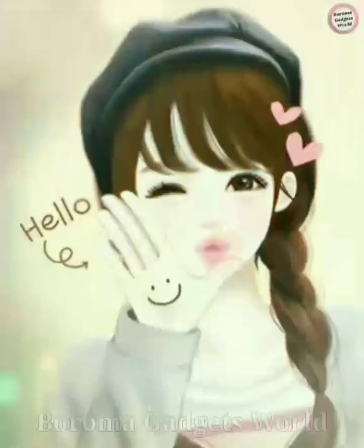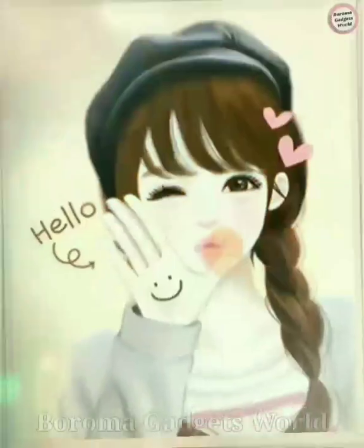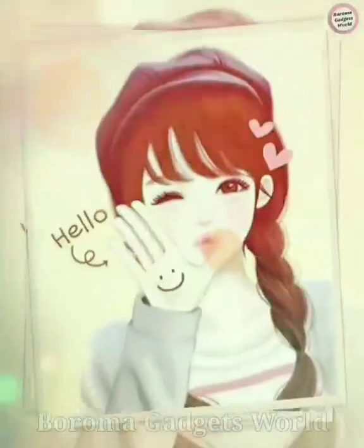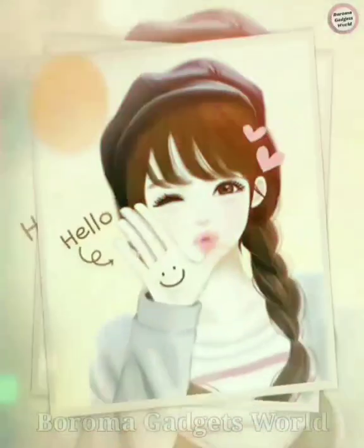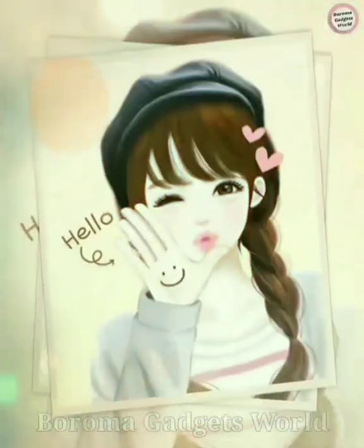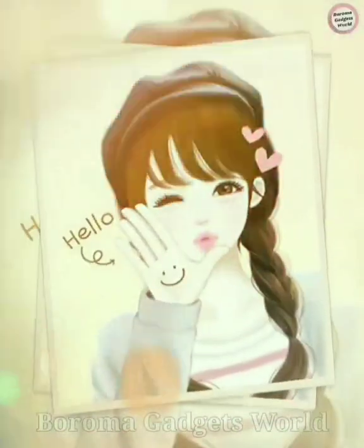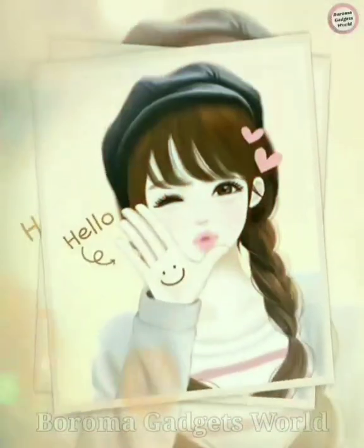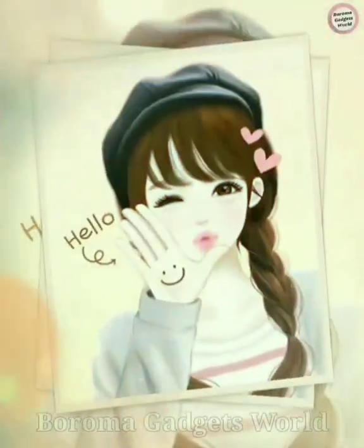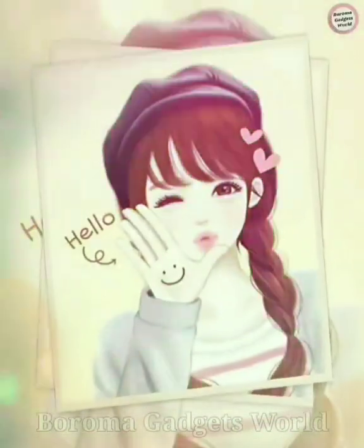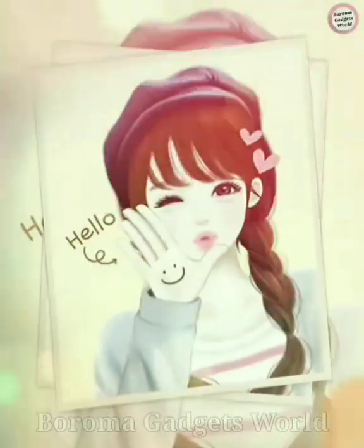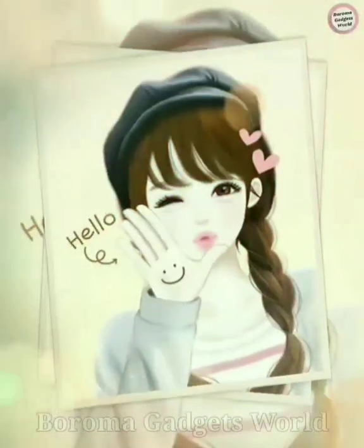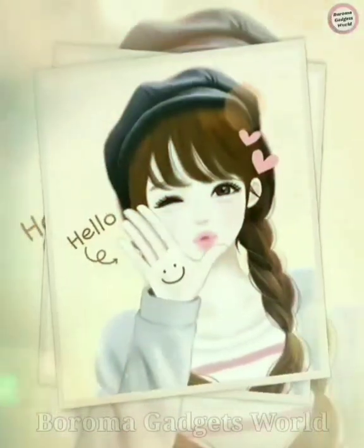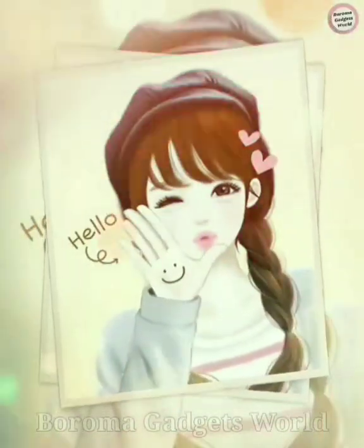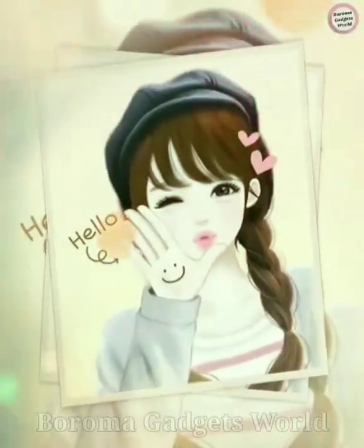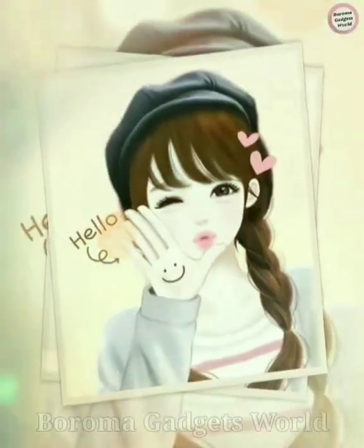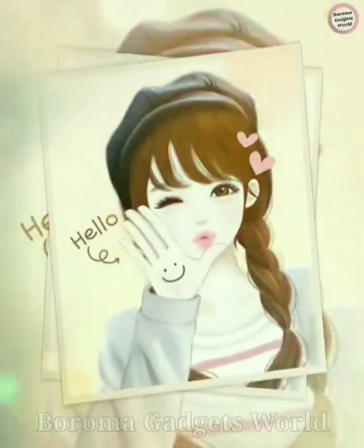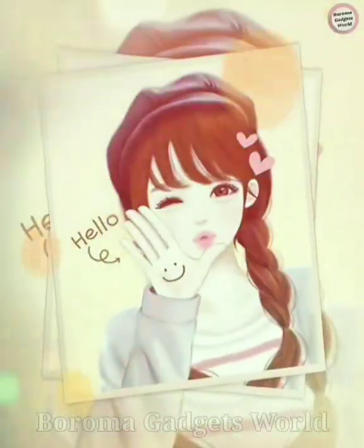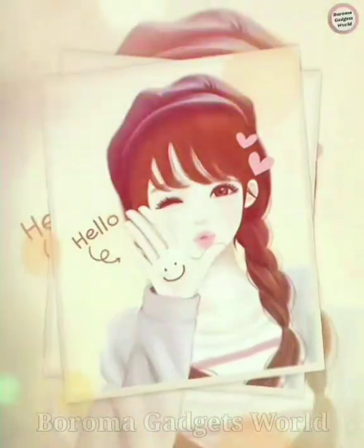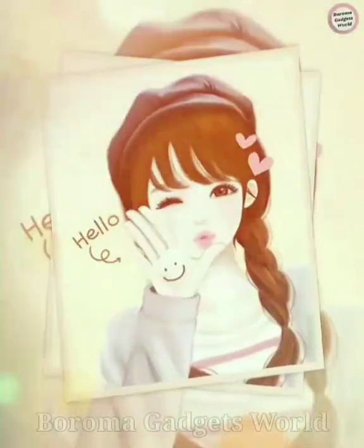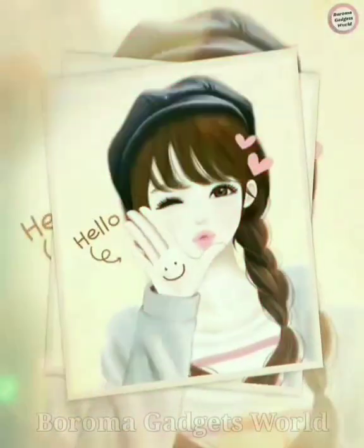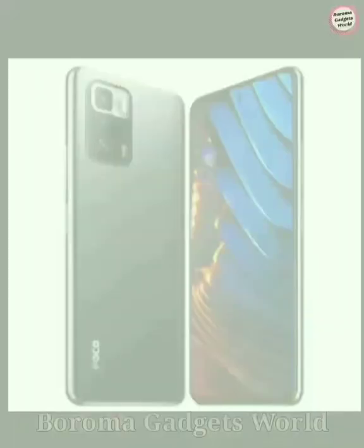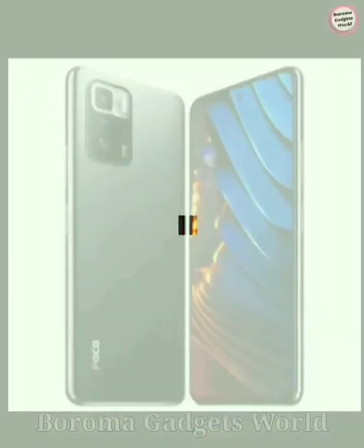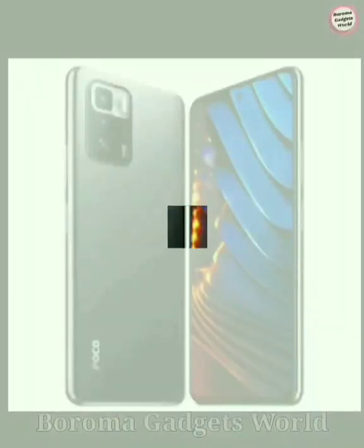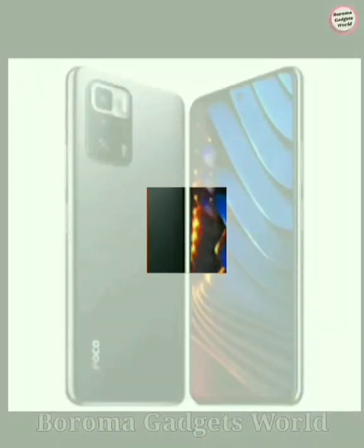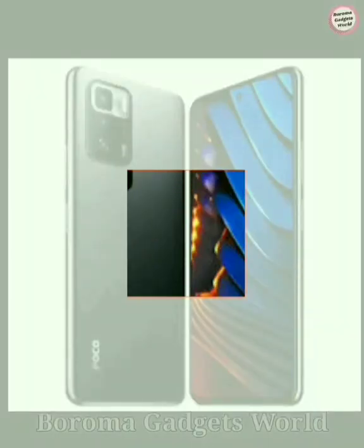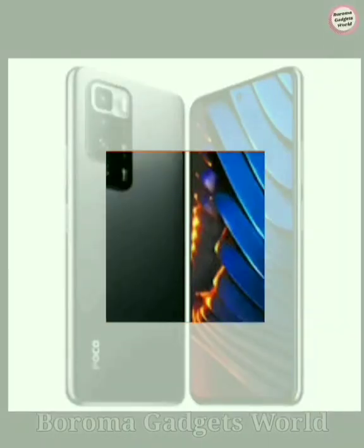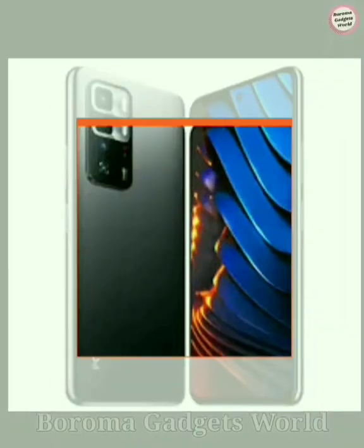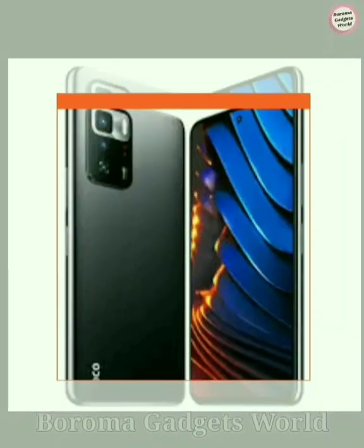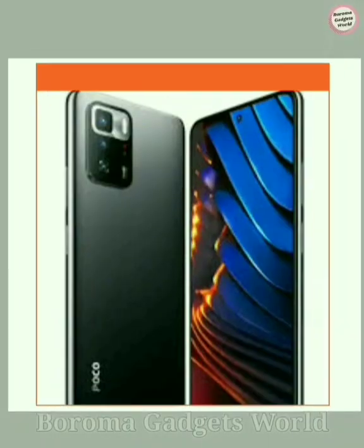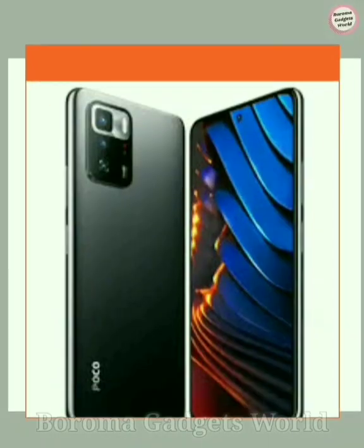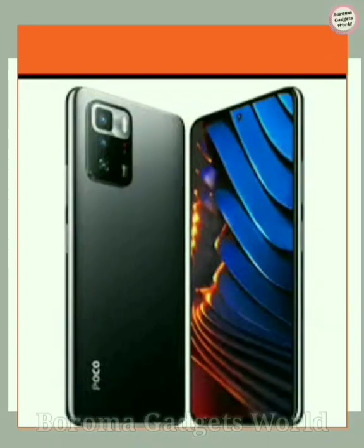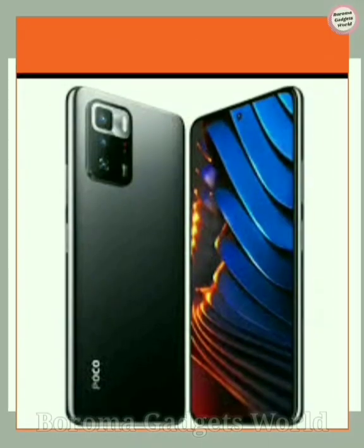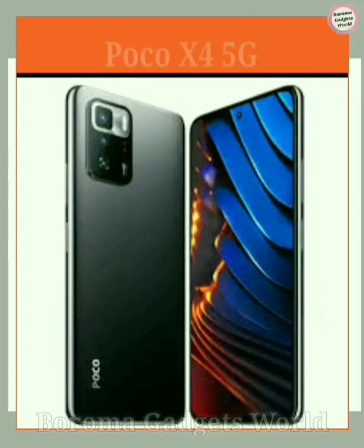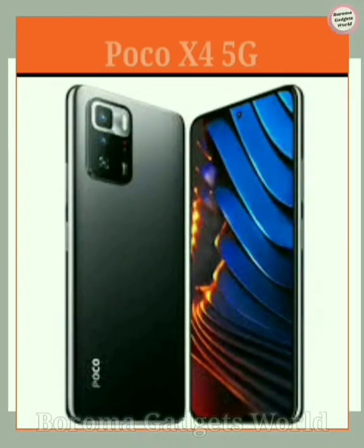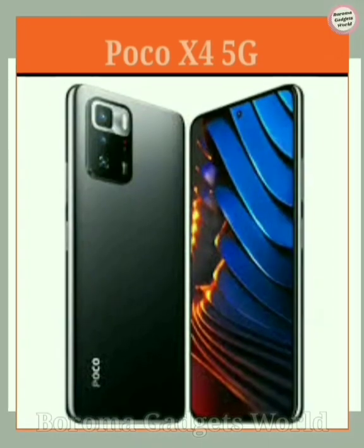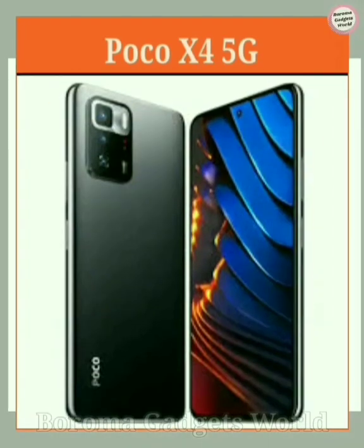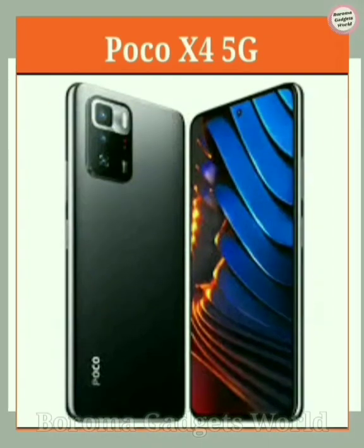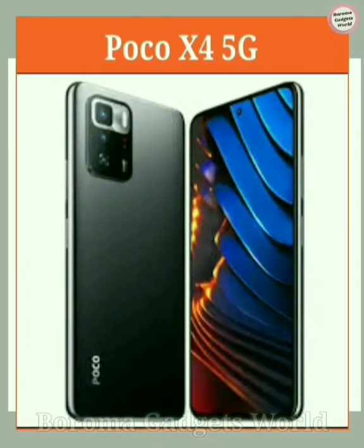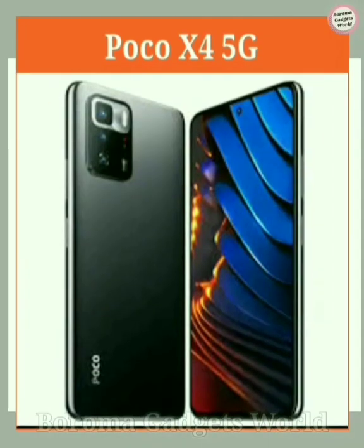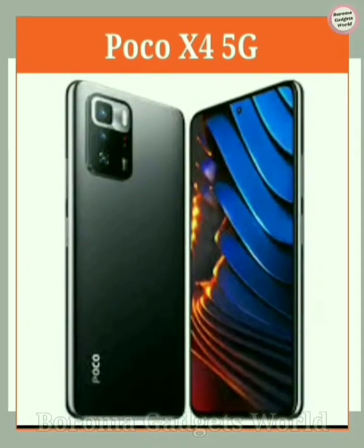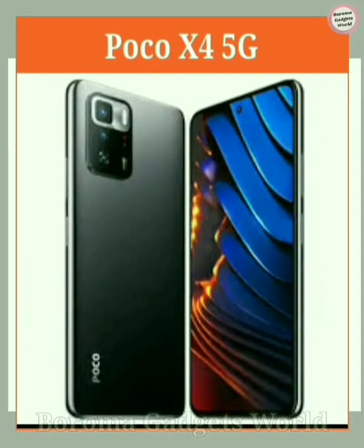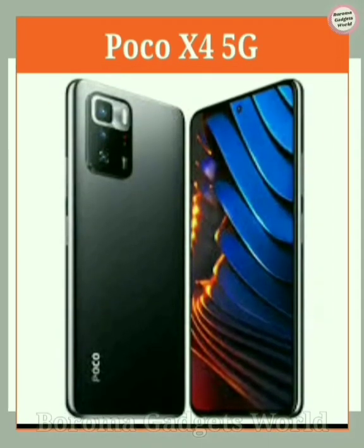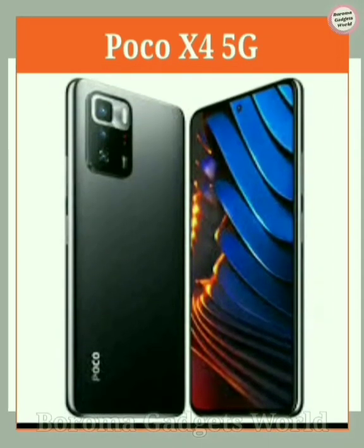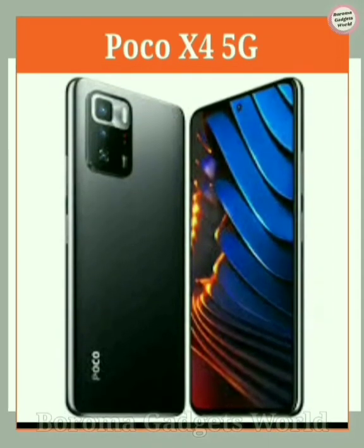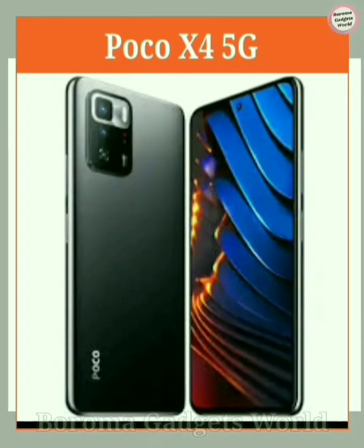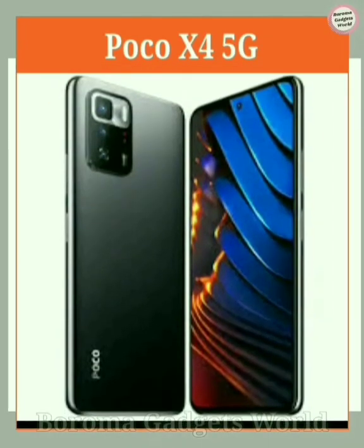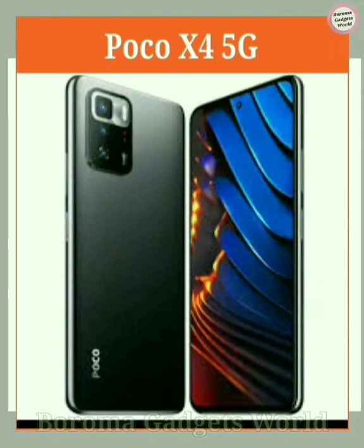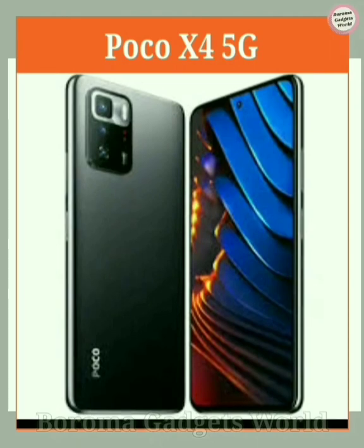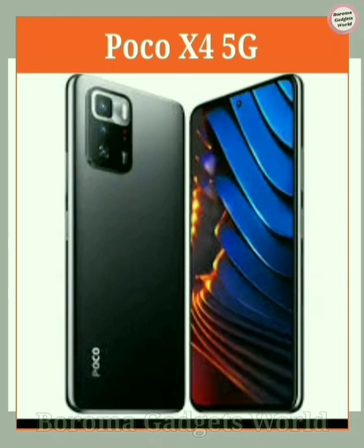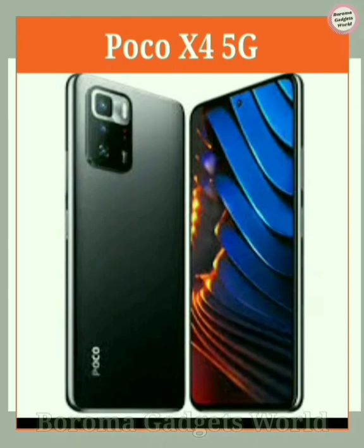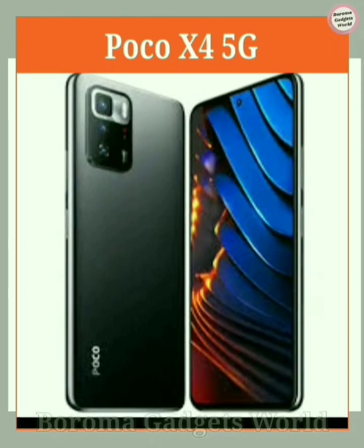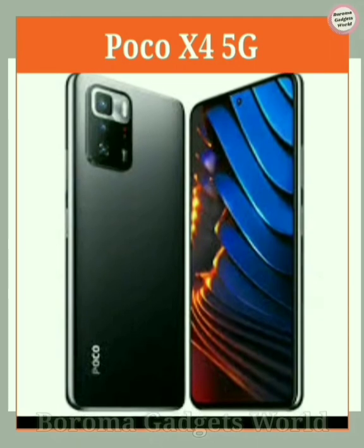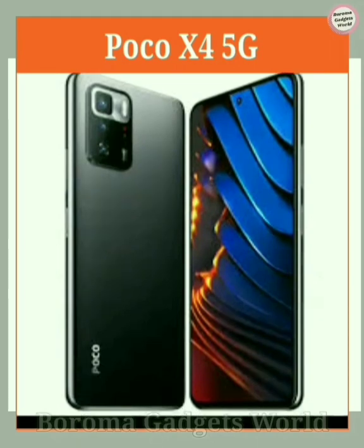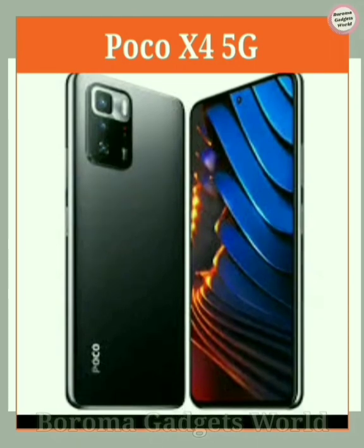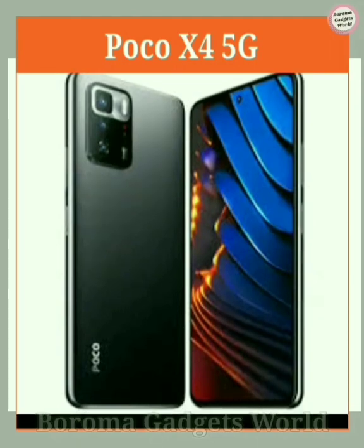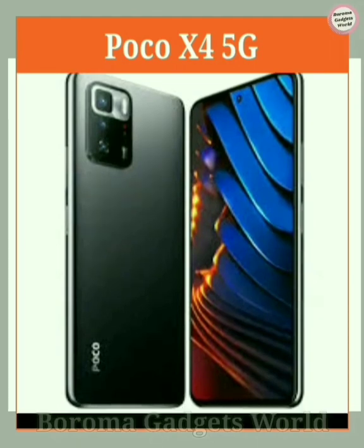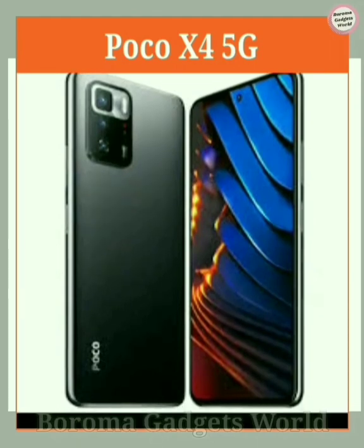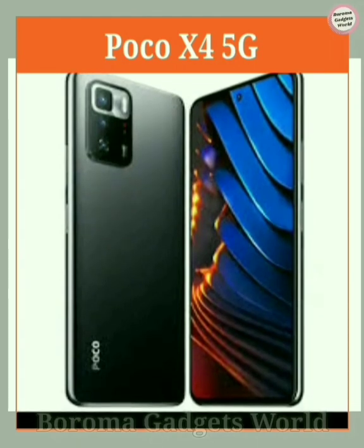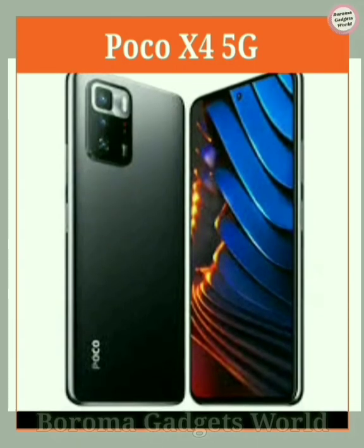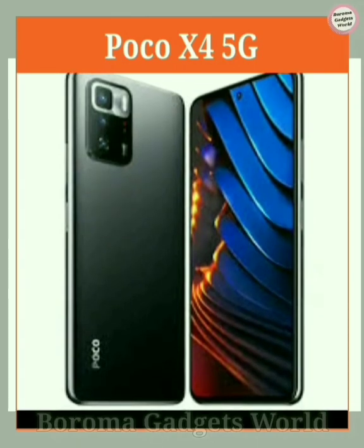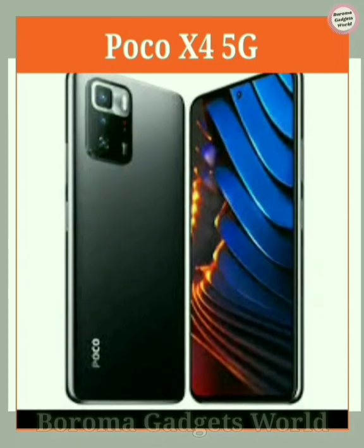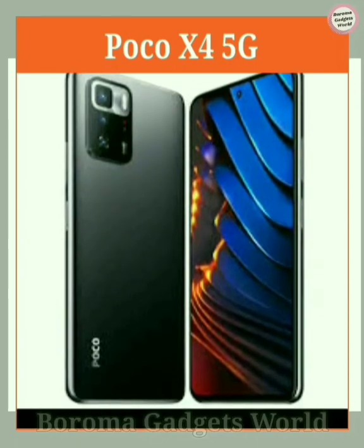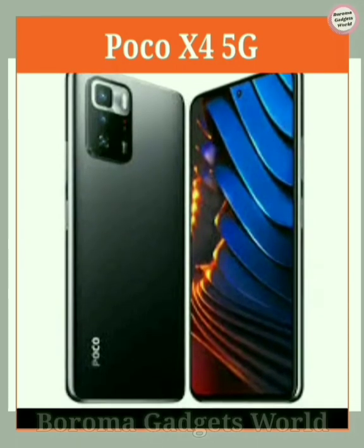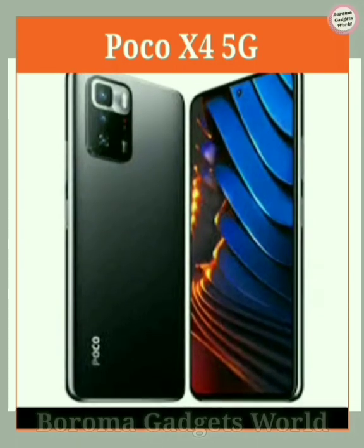Hello Friends! Today I am going to talk about POCO X4 5G — its launching and Vital Certification impacts.